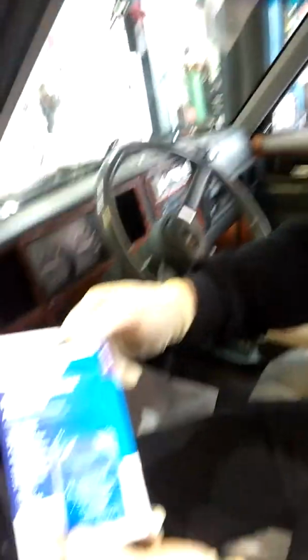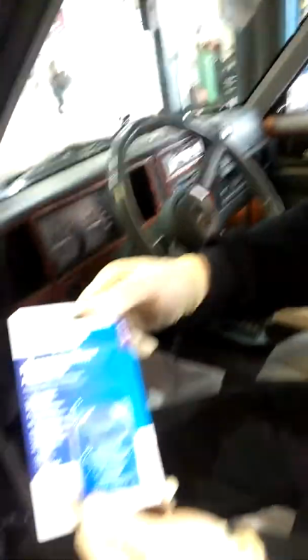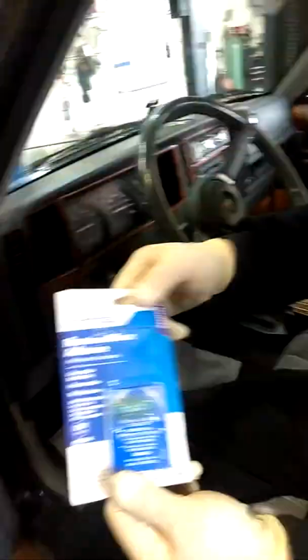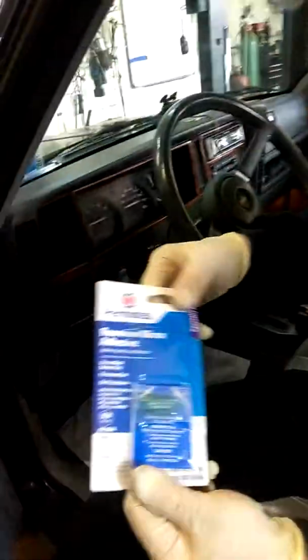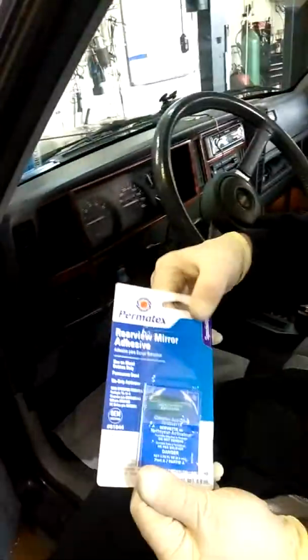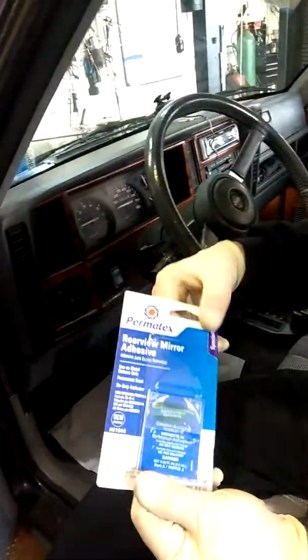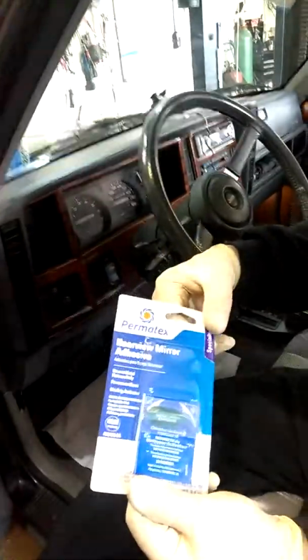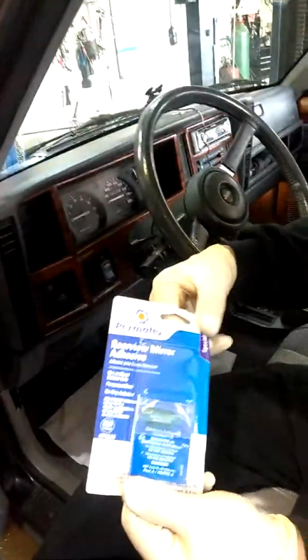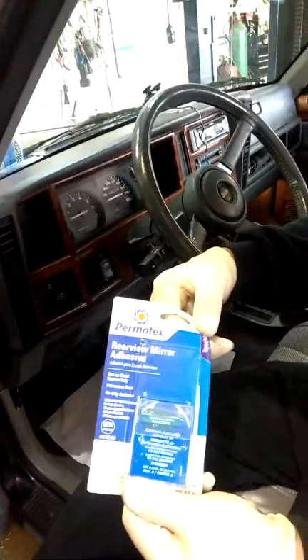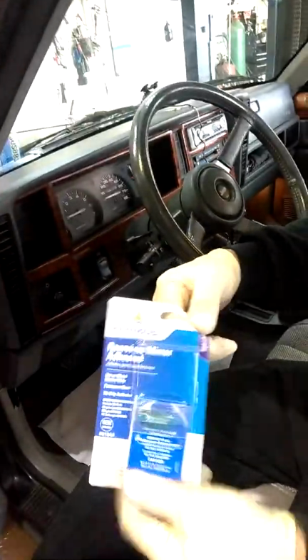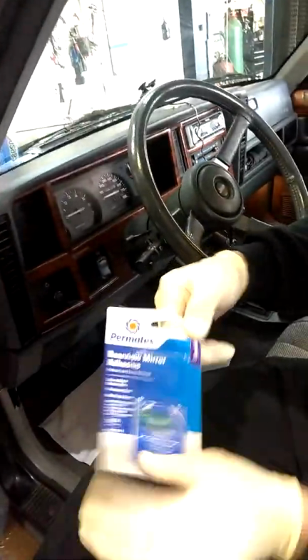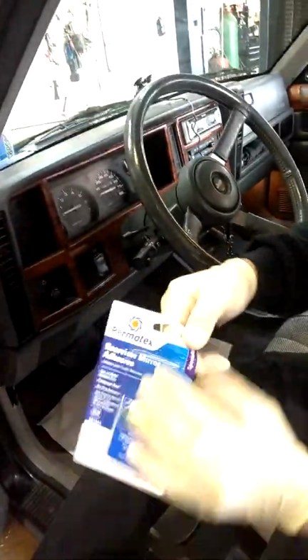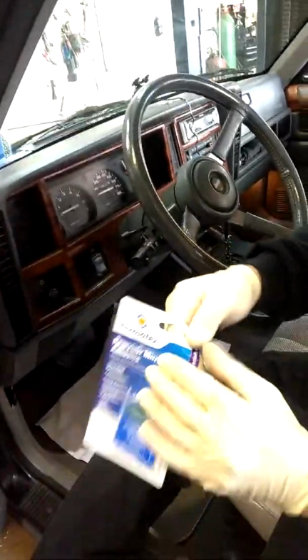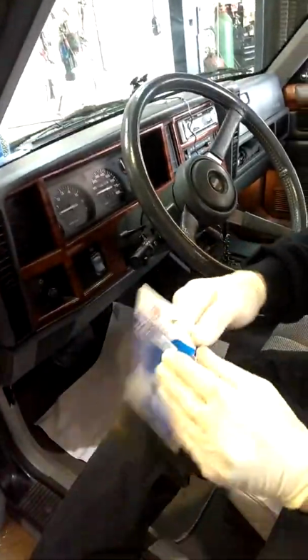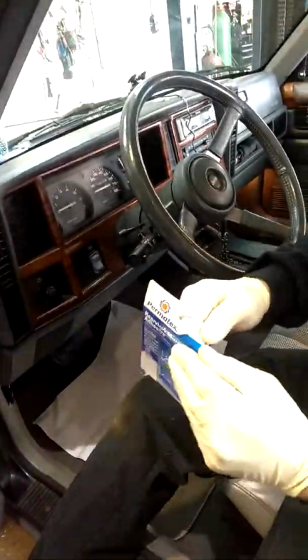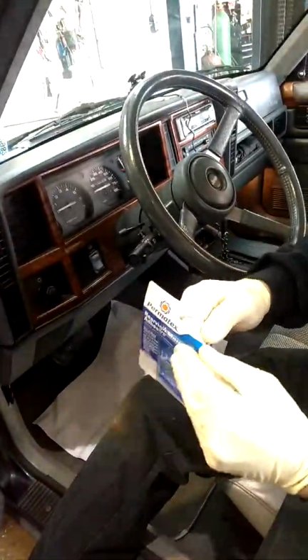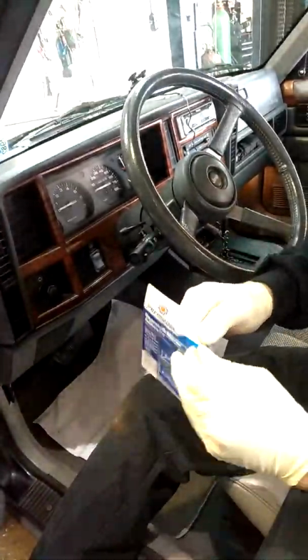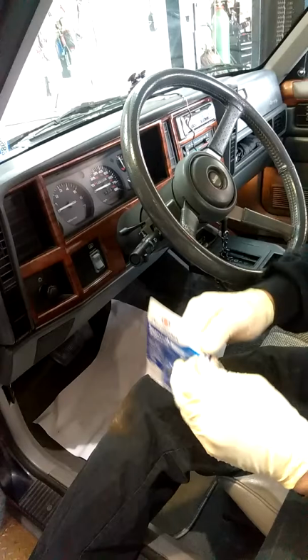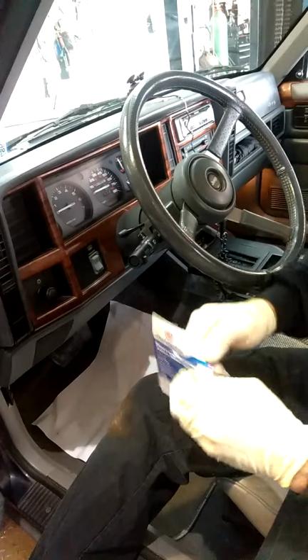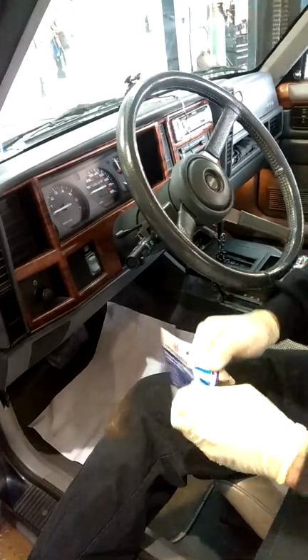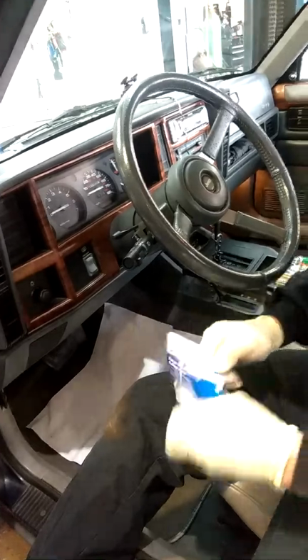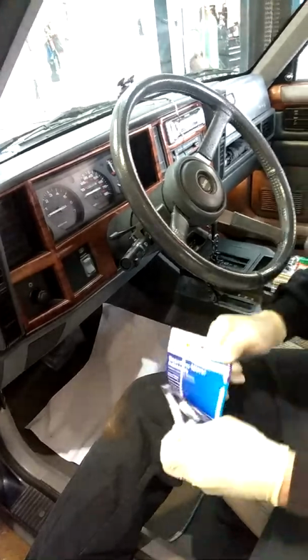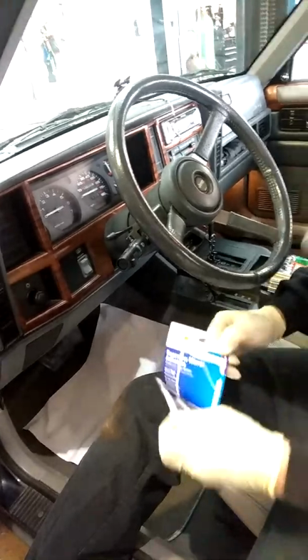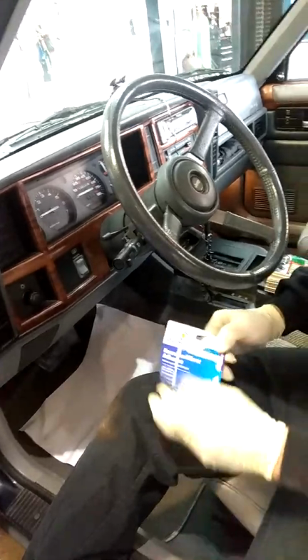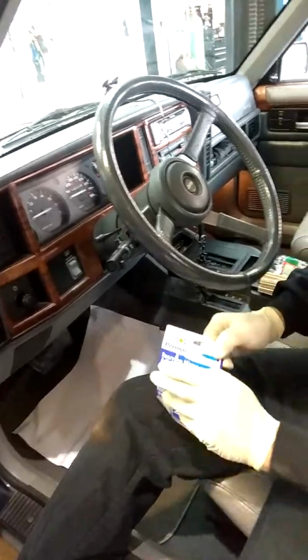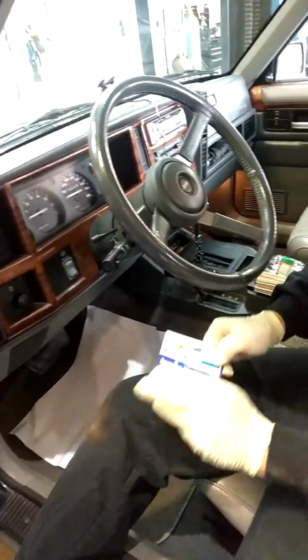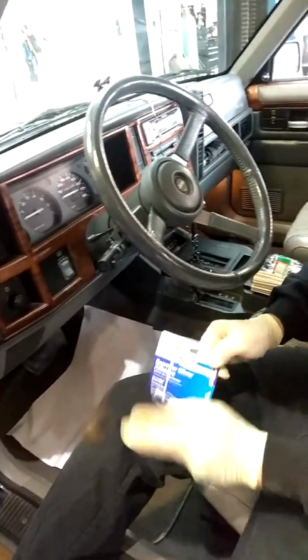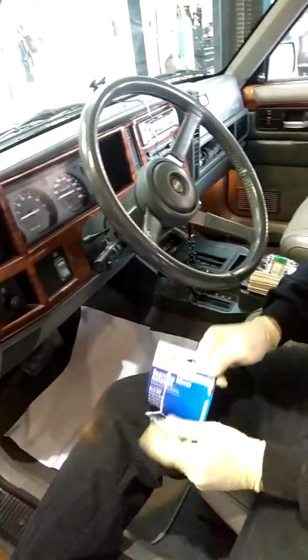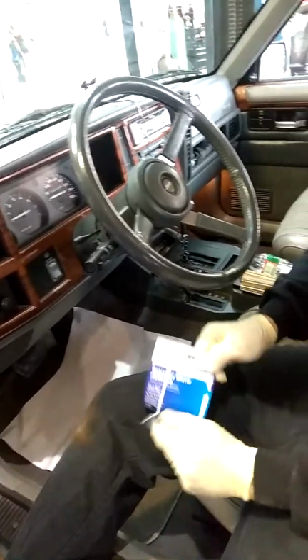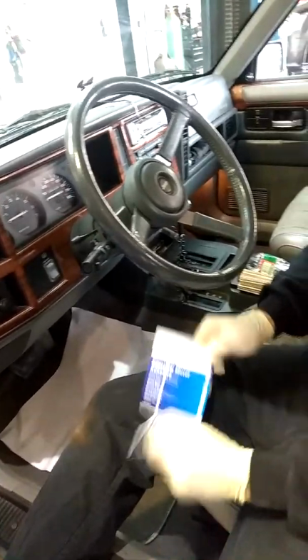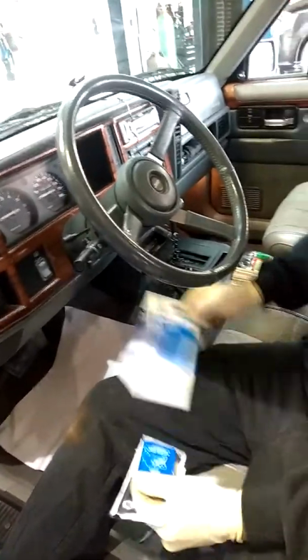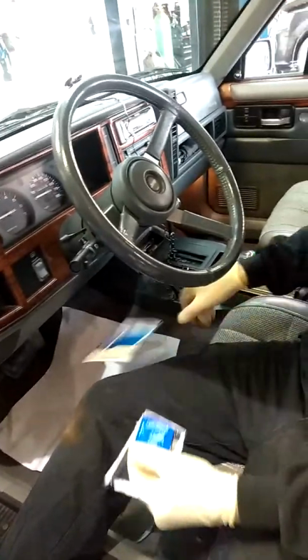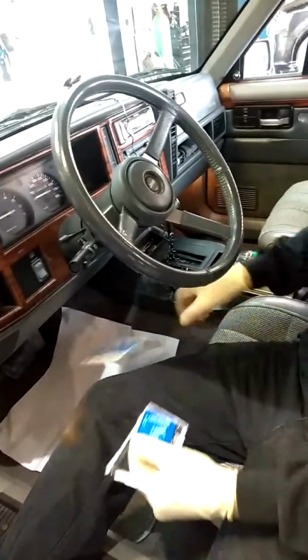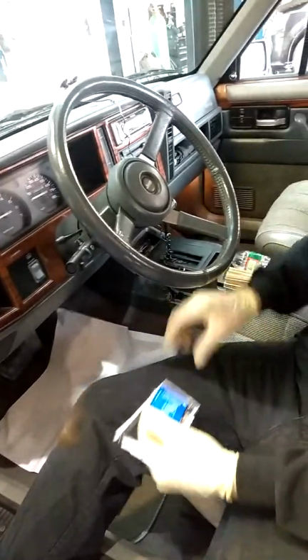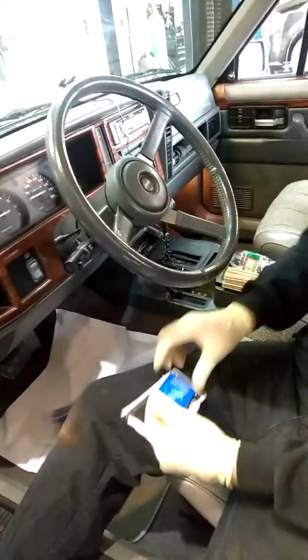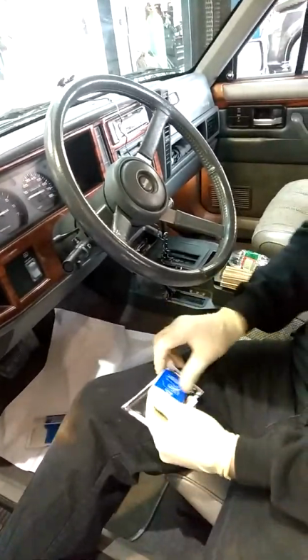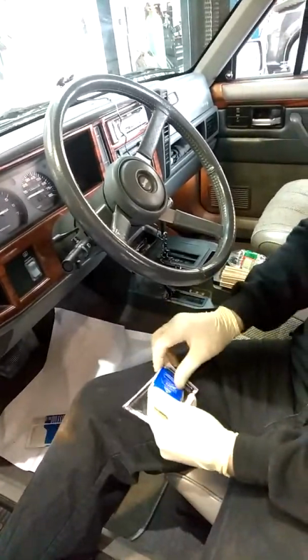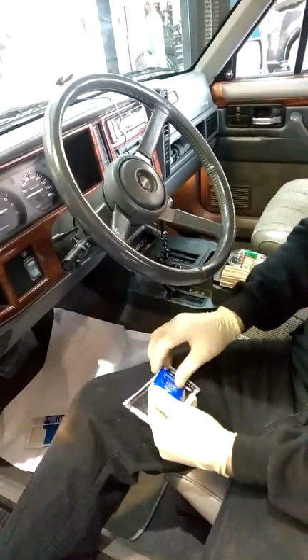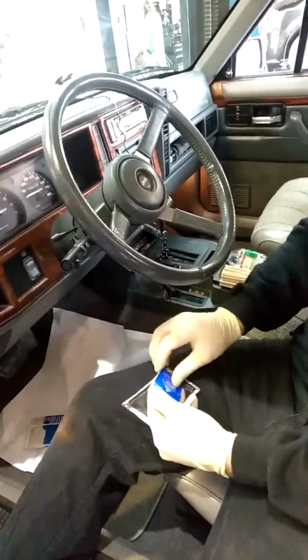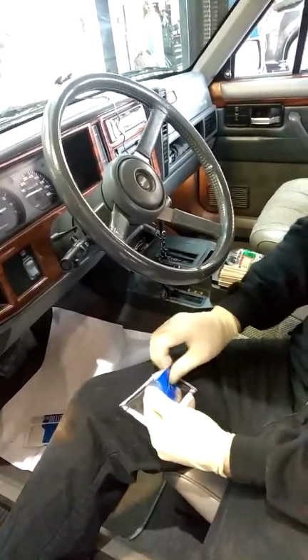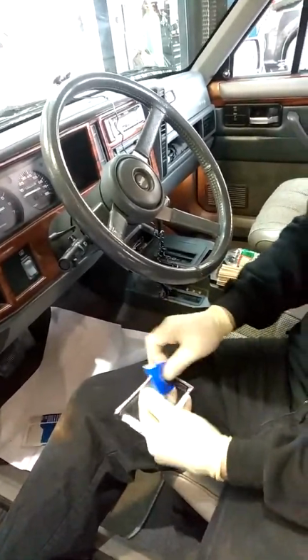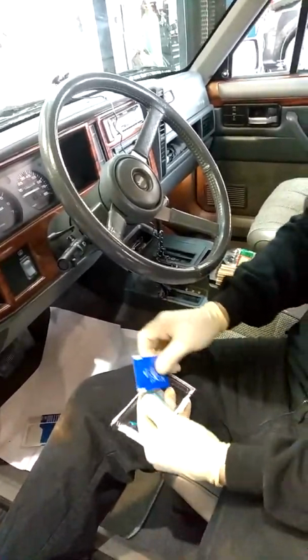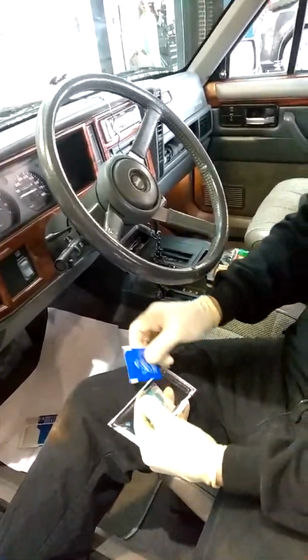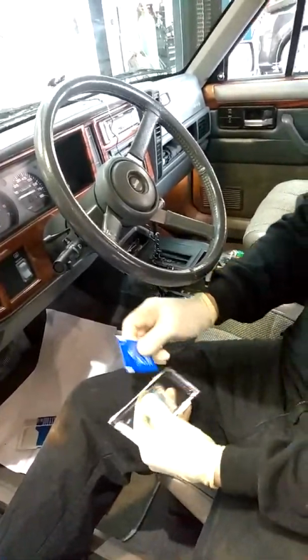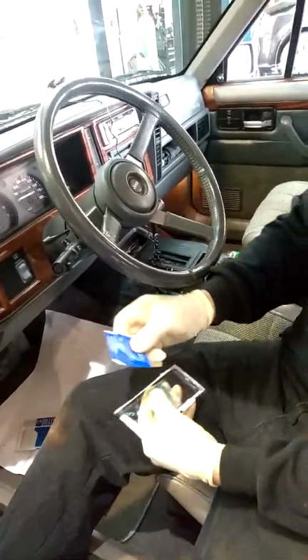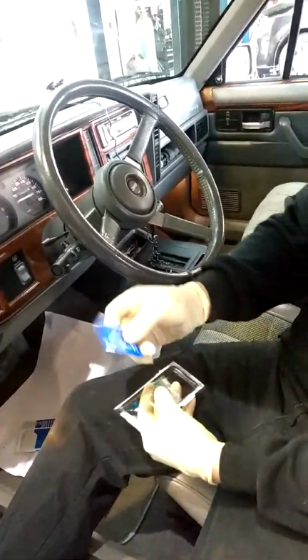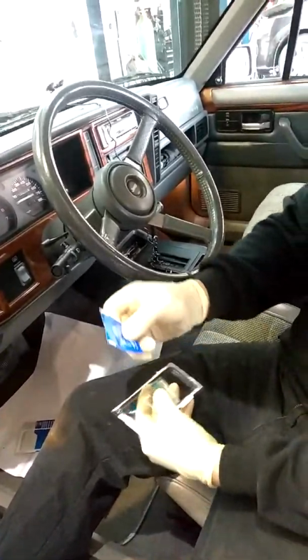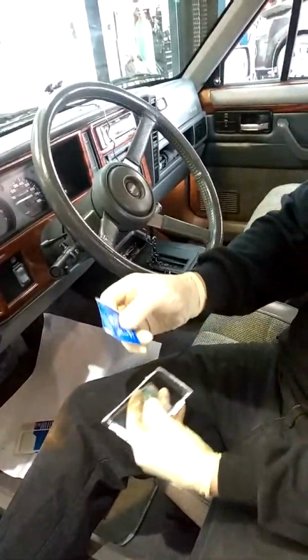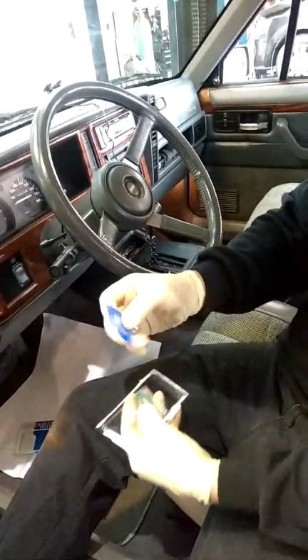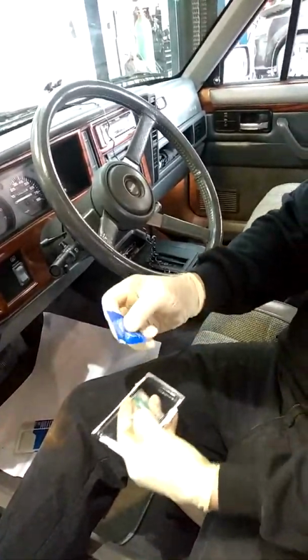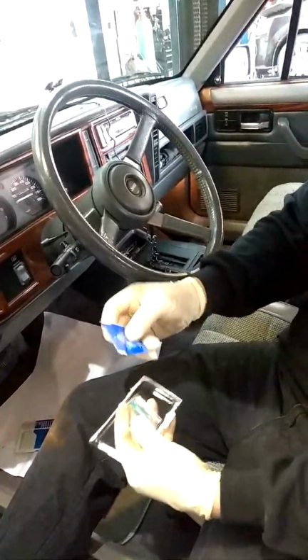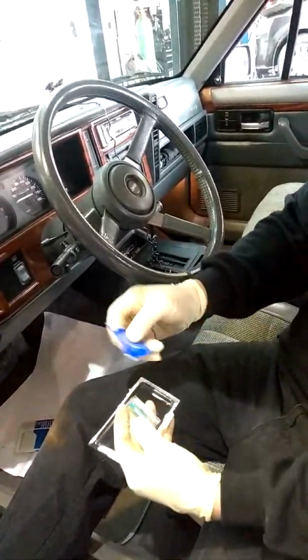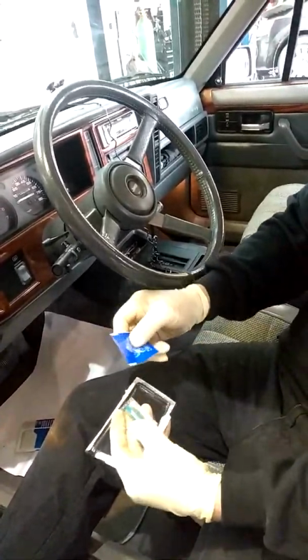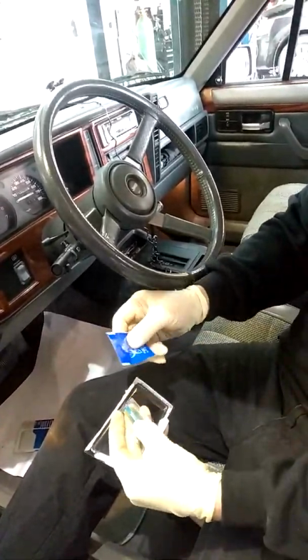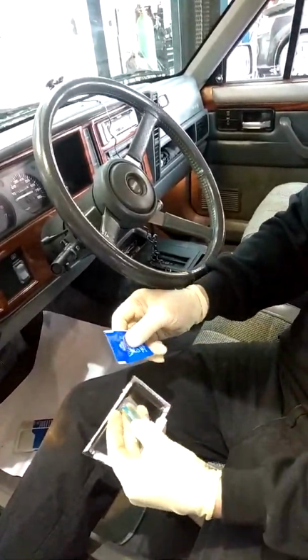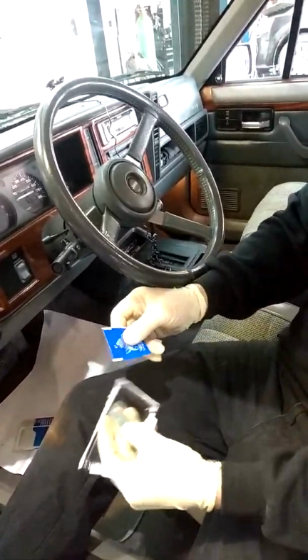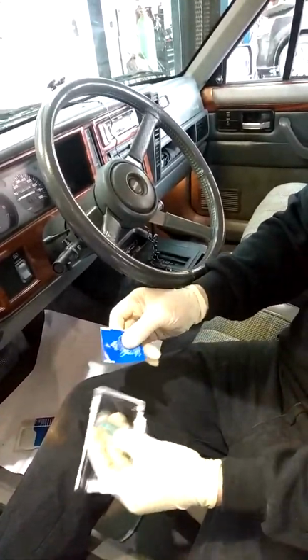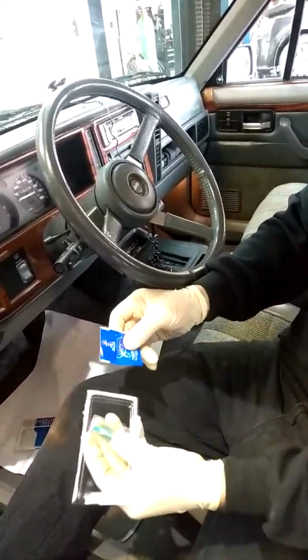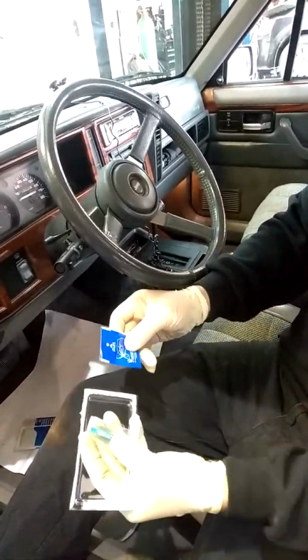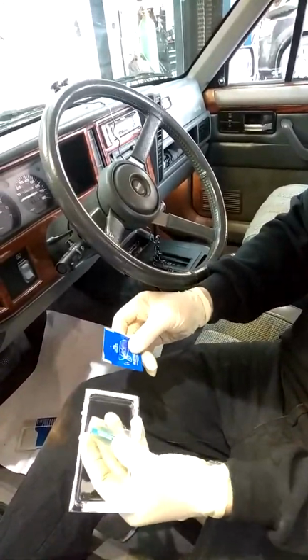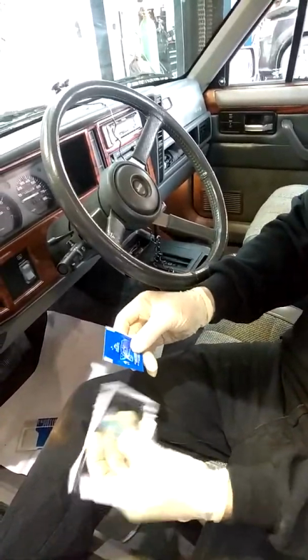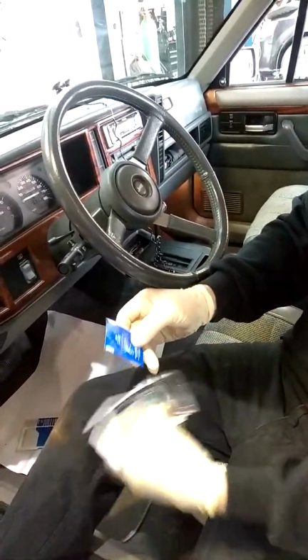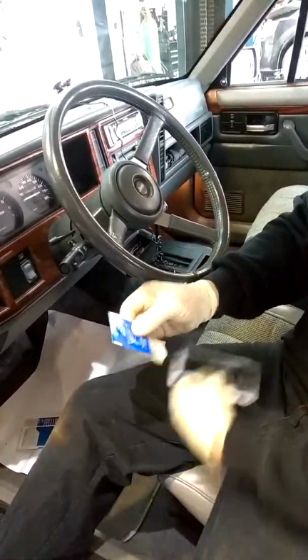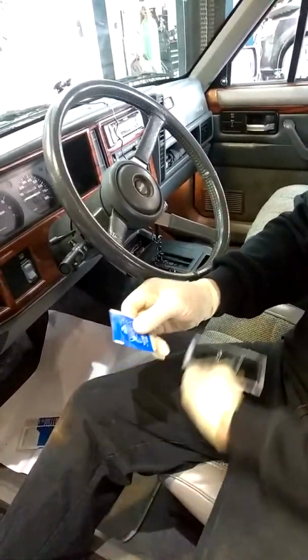Pep Boys stocks this stuff and it works very well. It's going to come with an alcohol wipe and the adhesive.